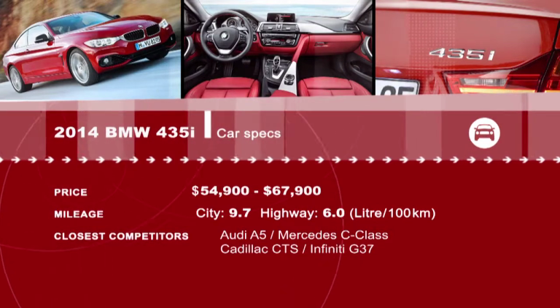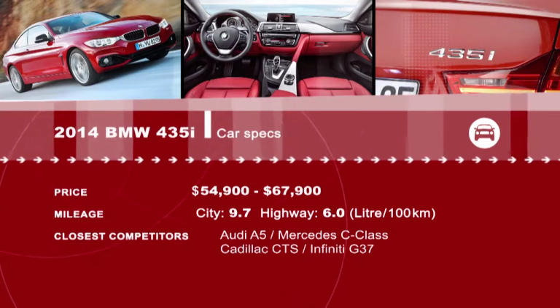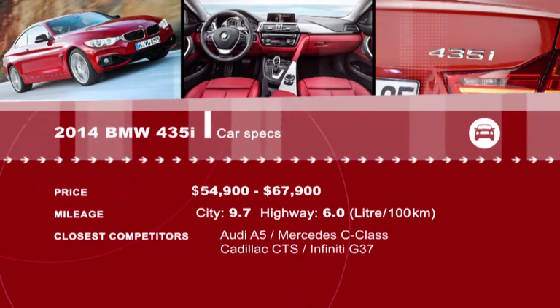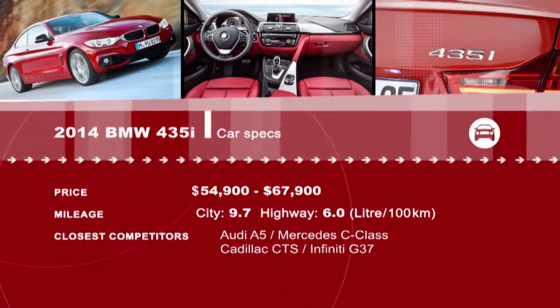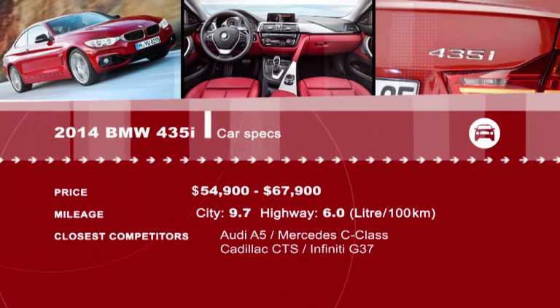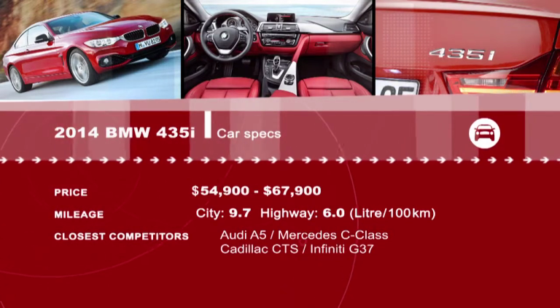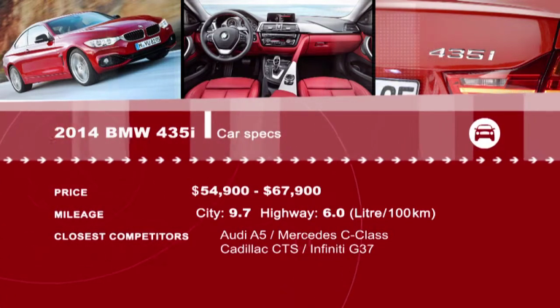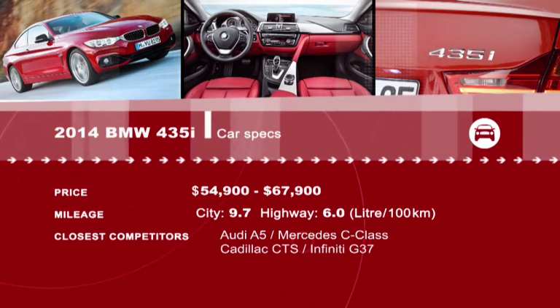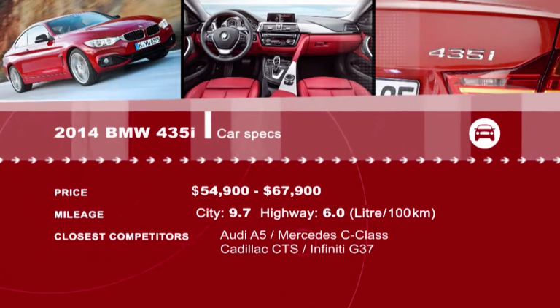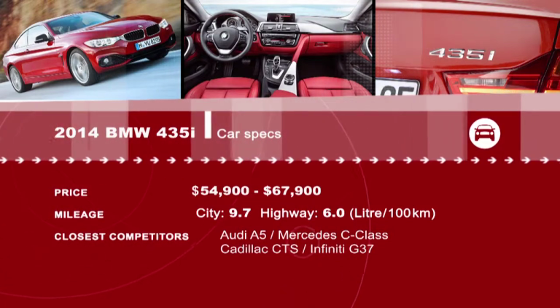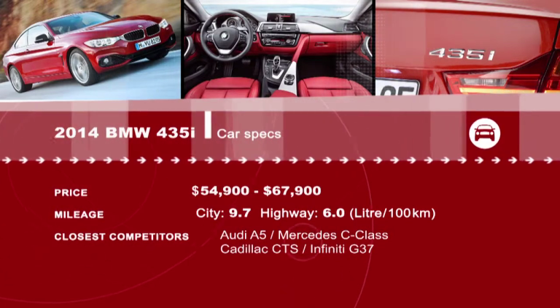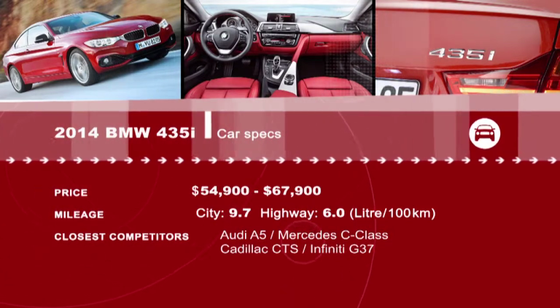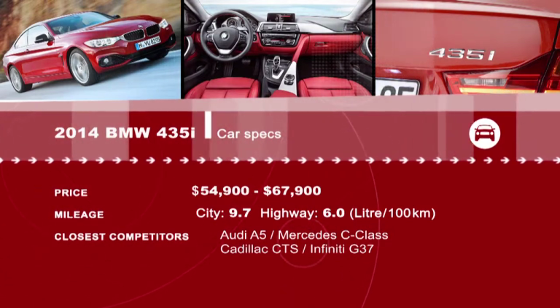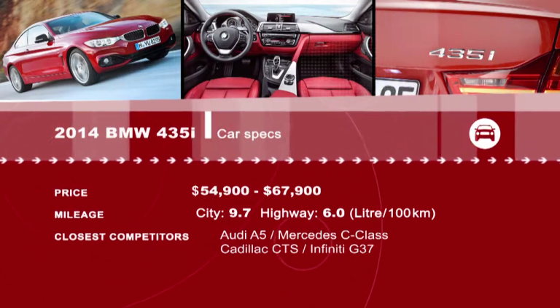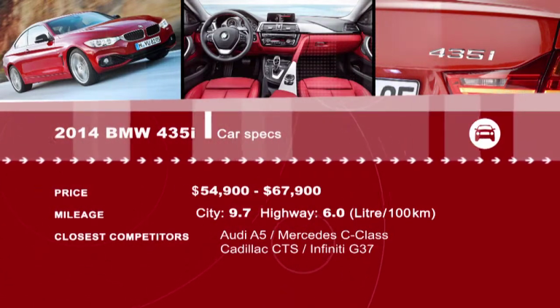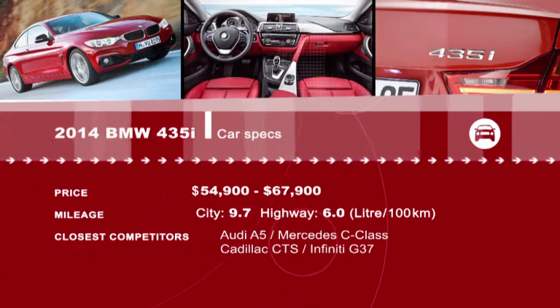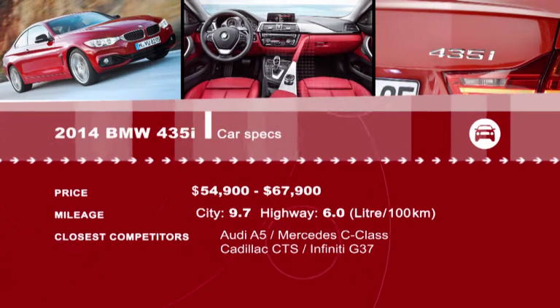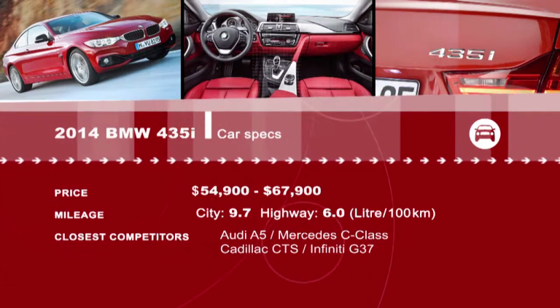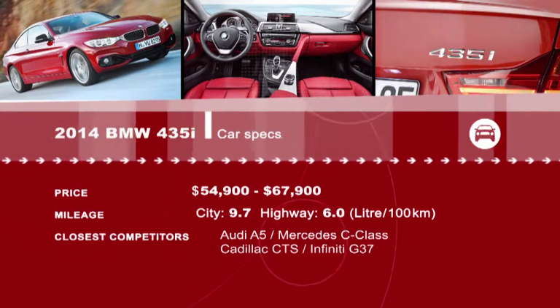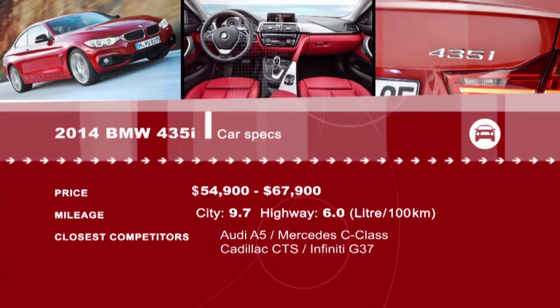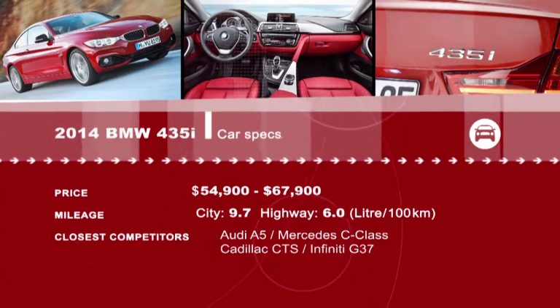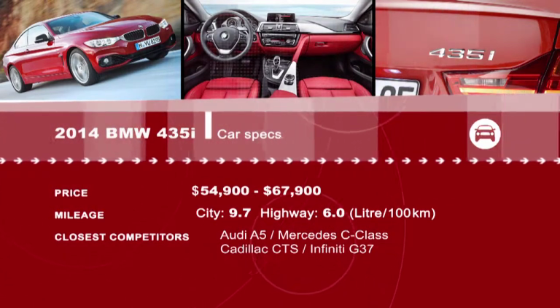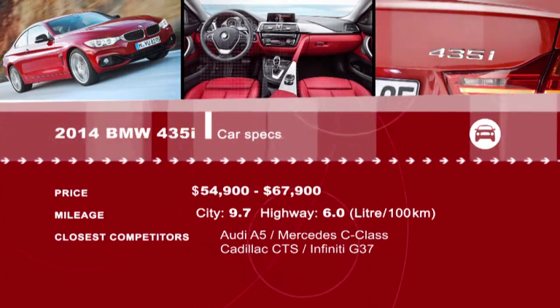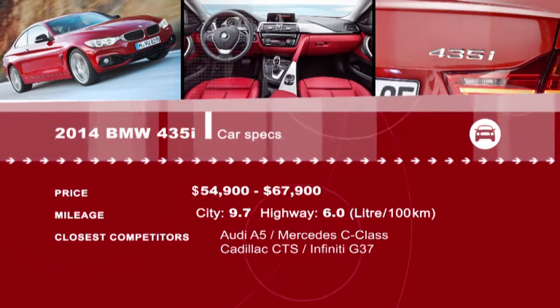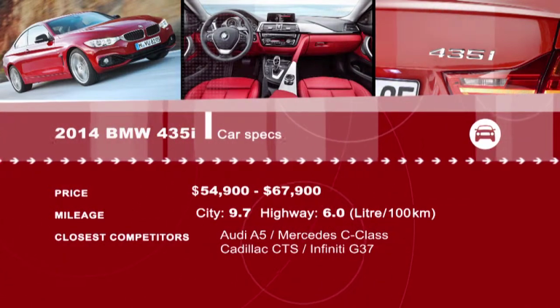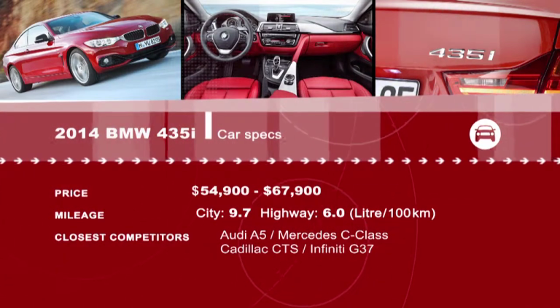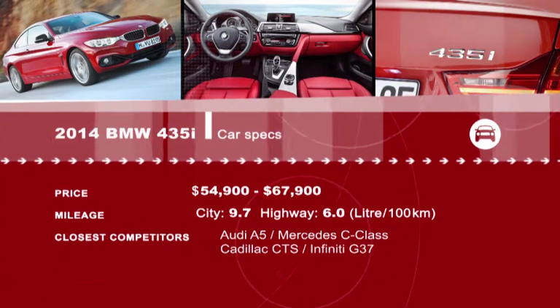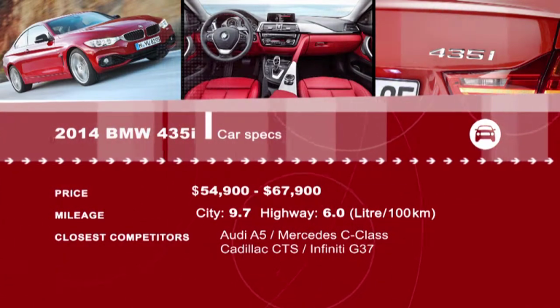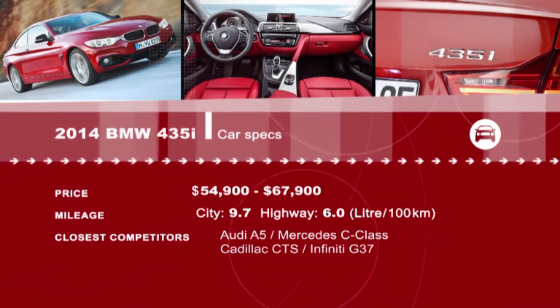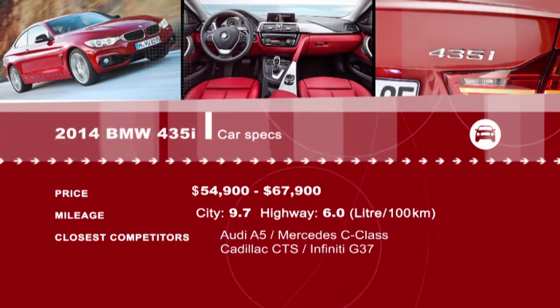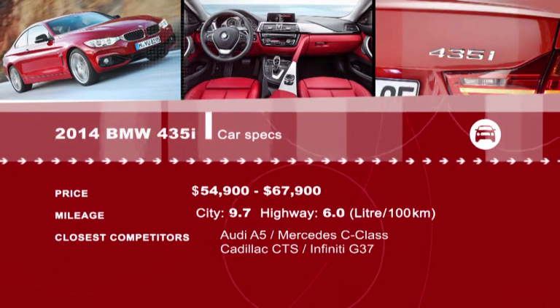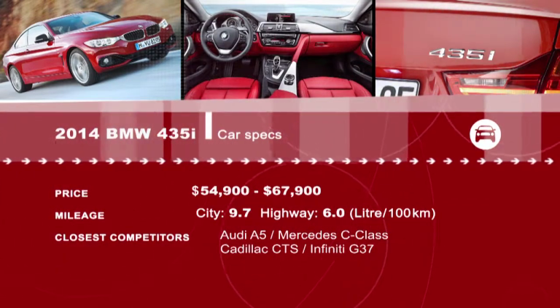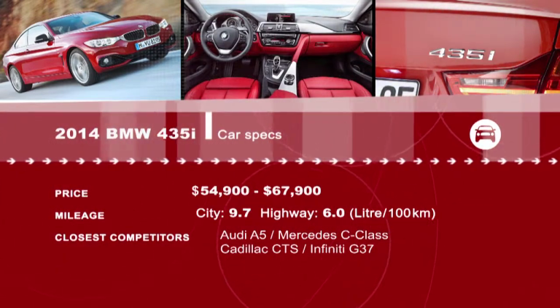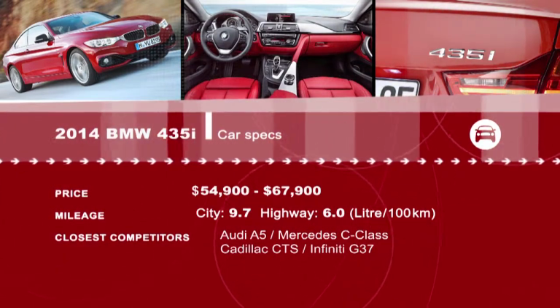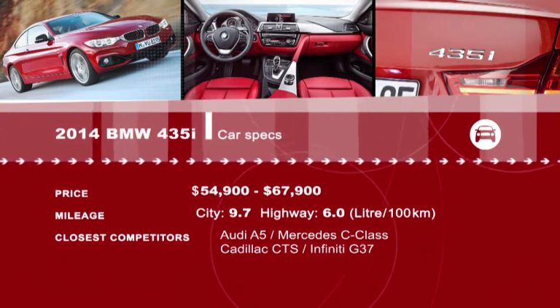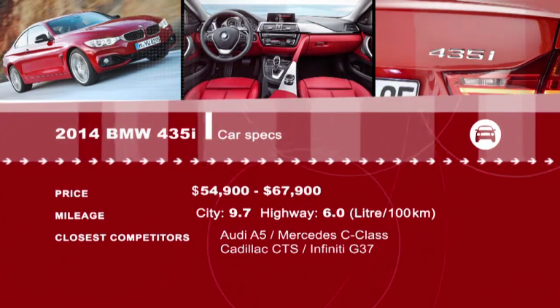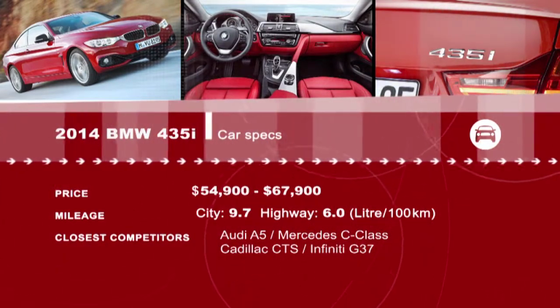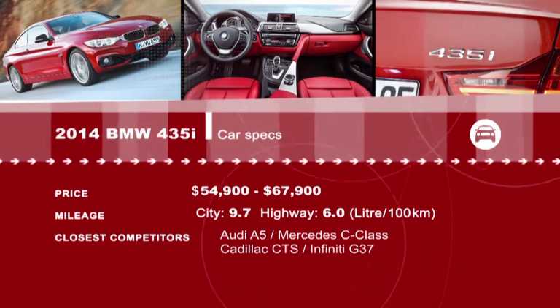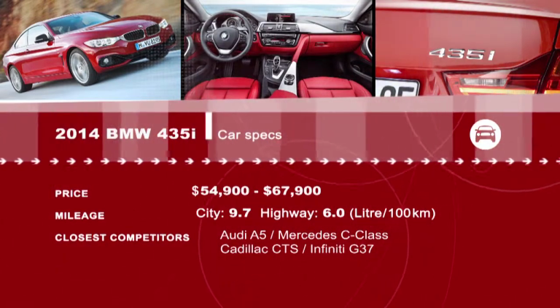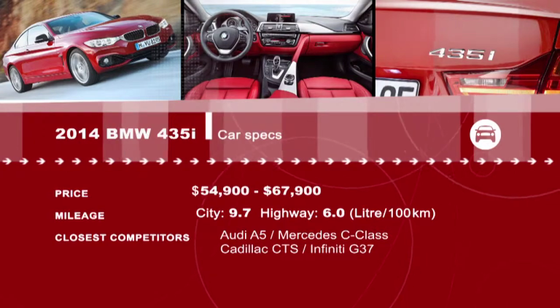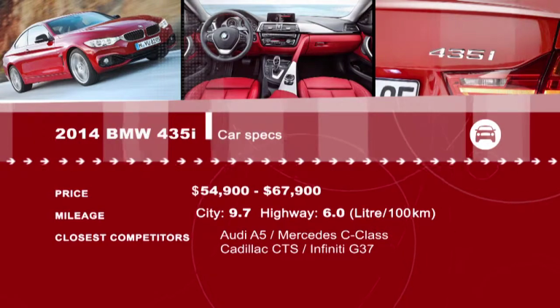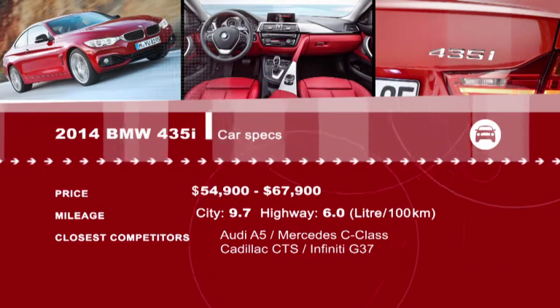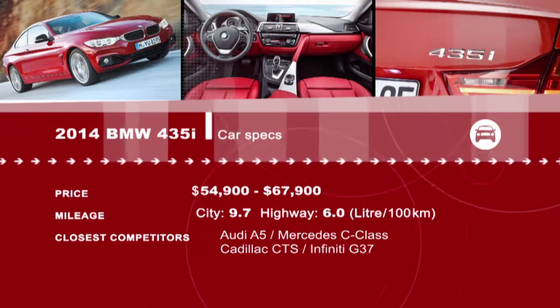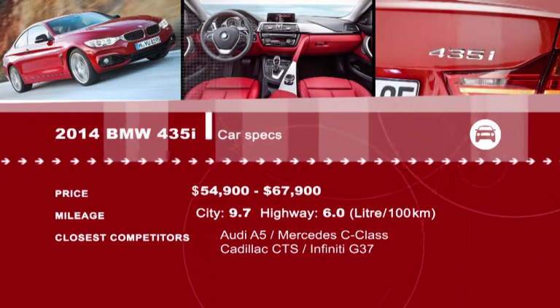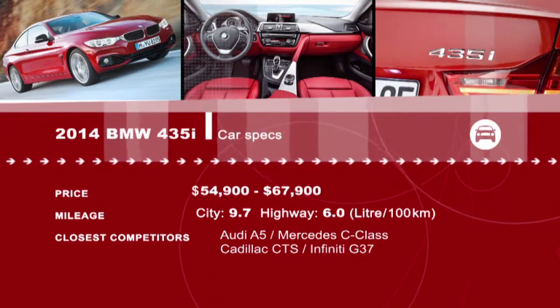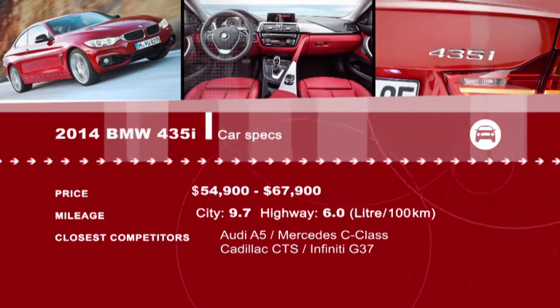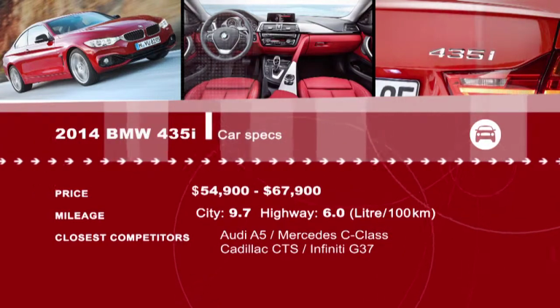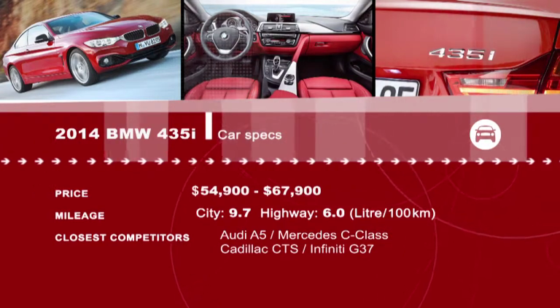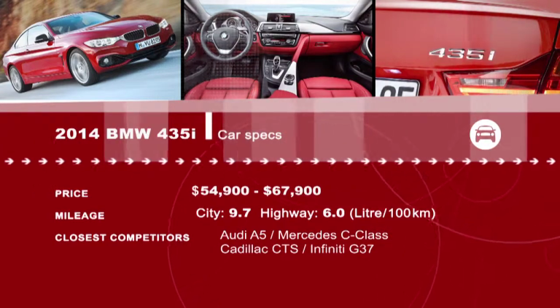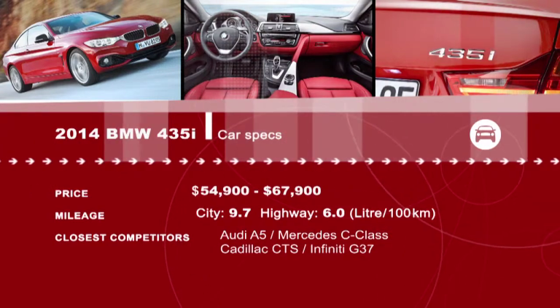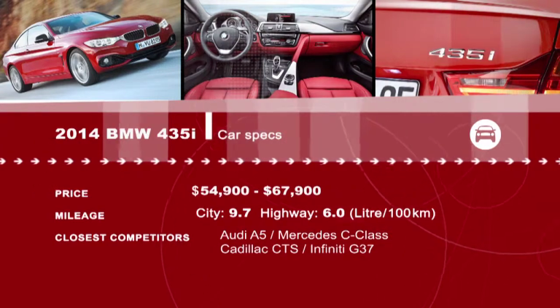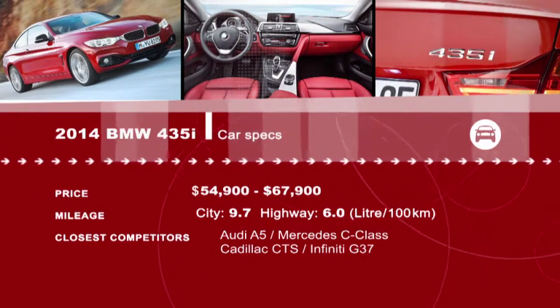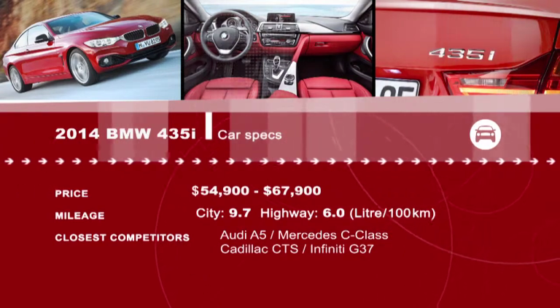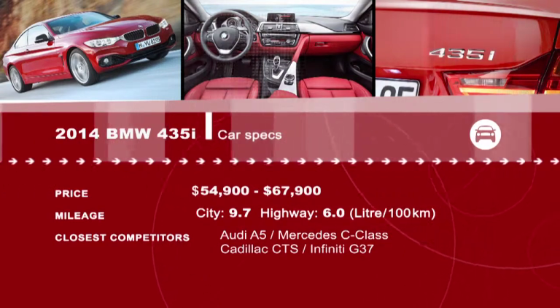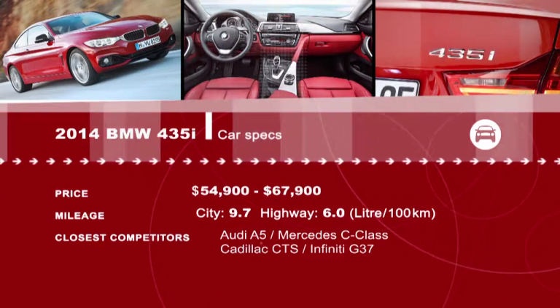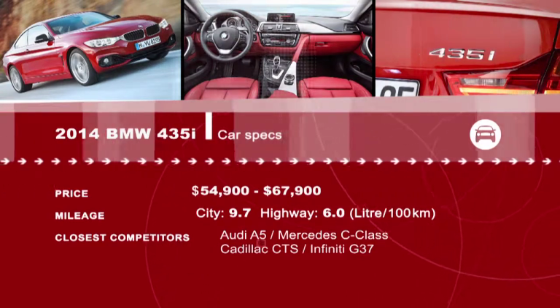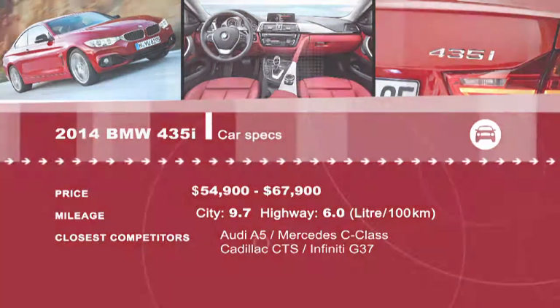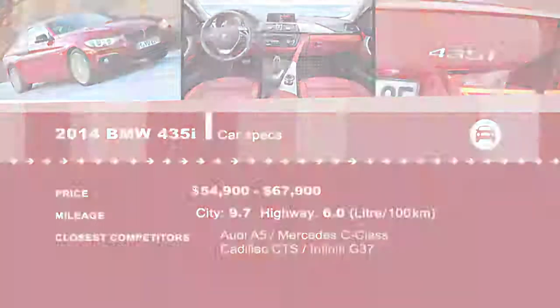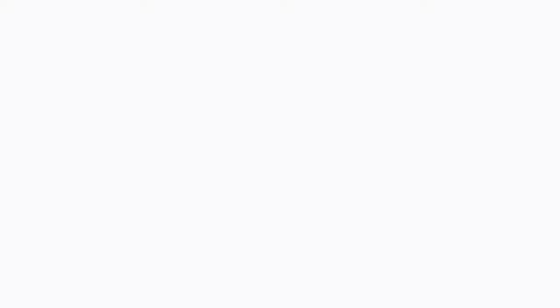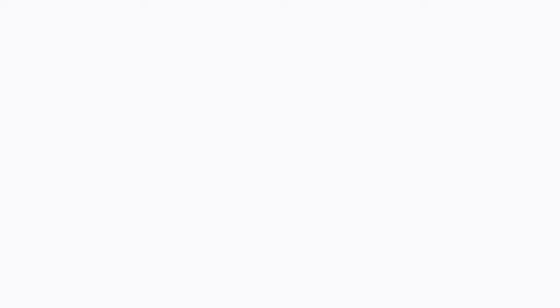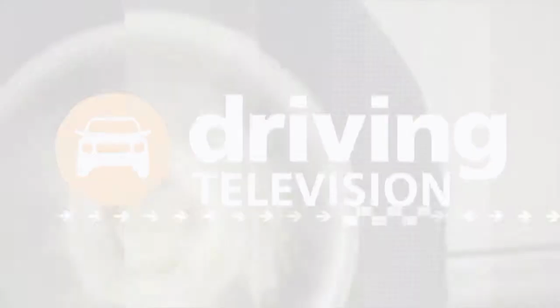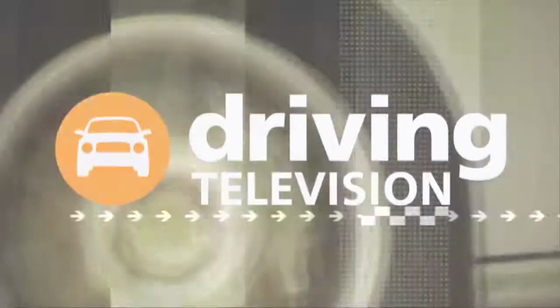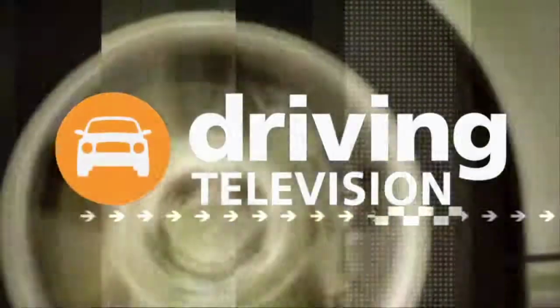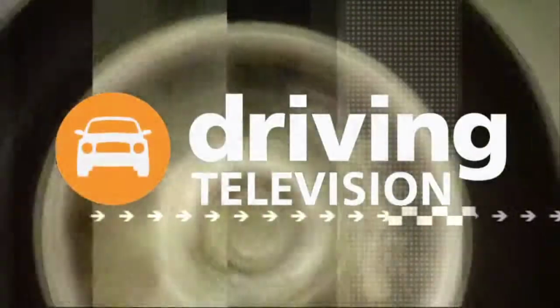Want more? Extended reviews of many of our segments are available online at drivingtelevision.com.